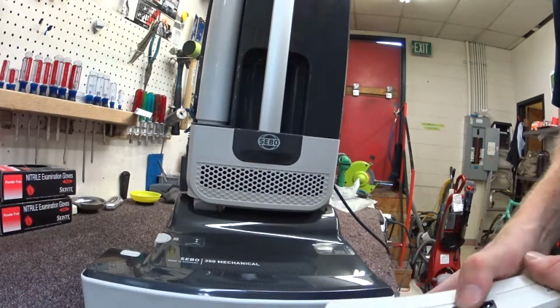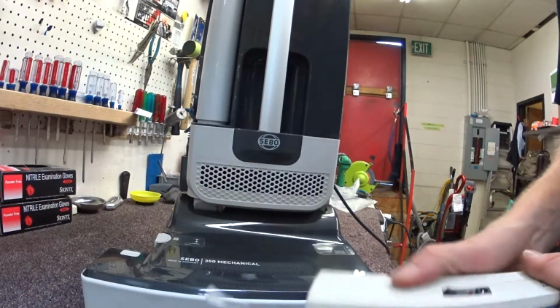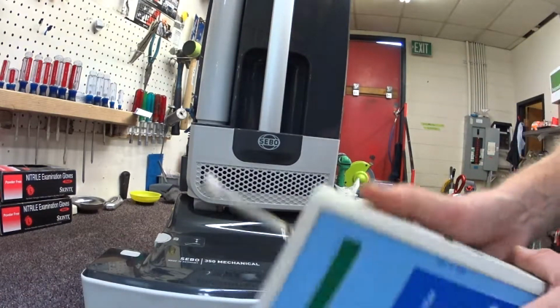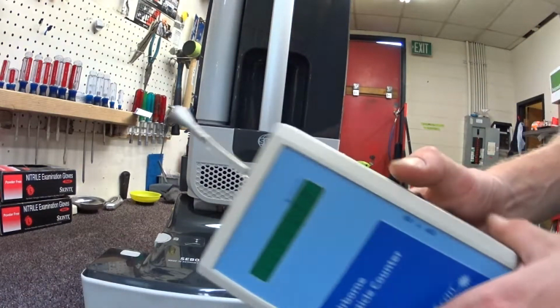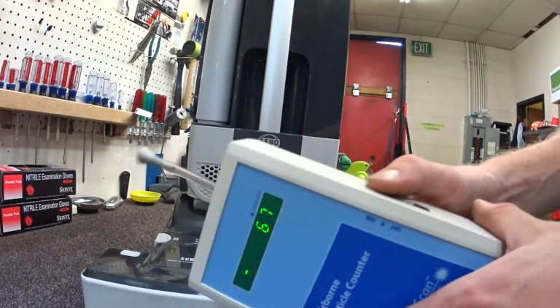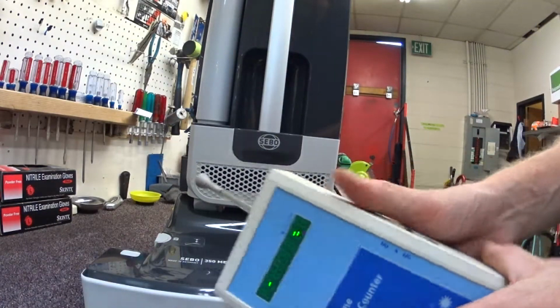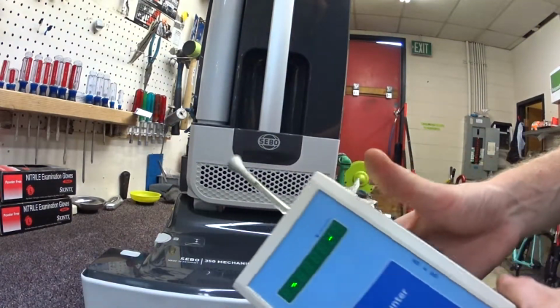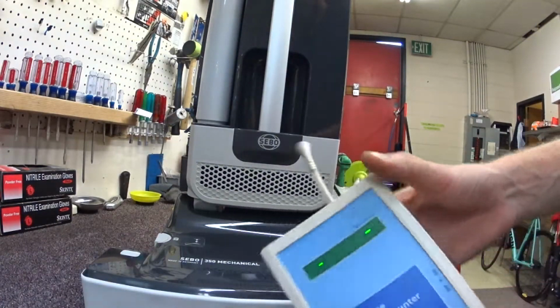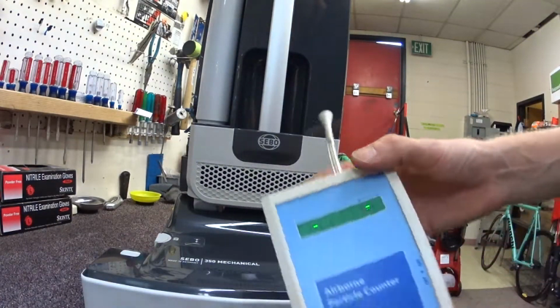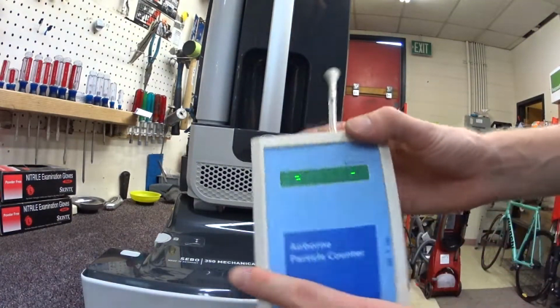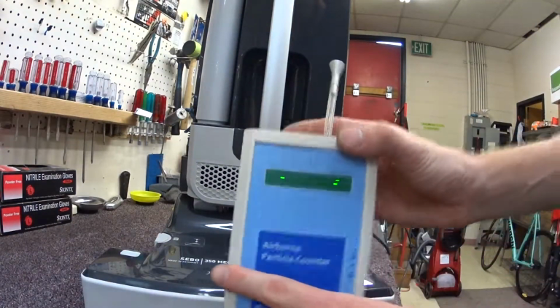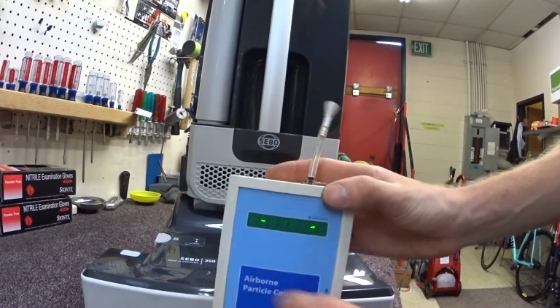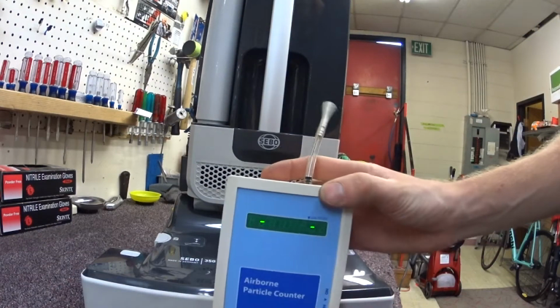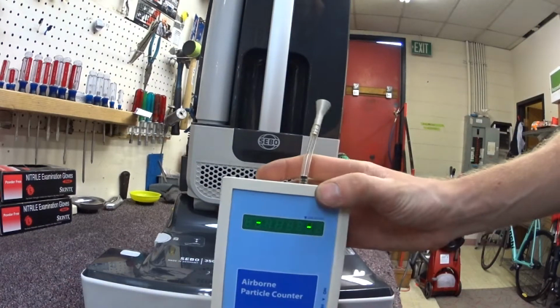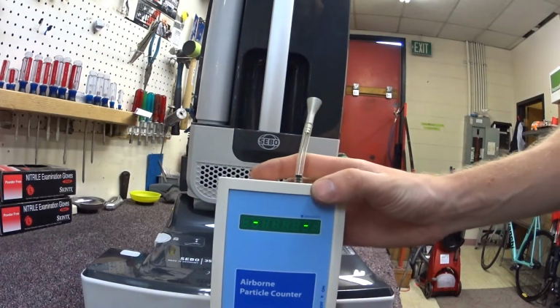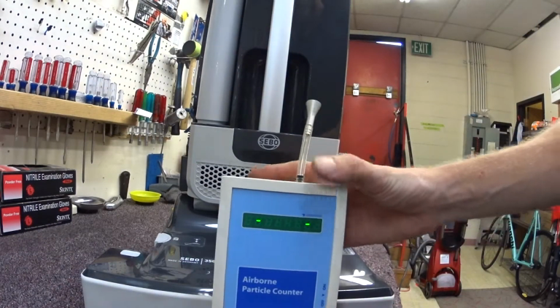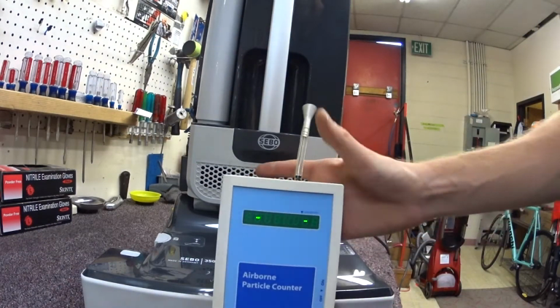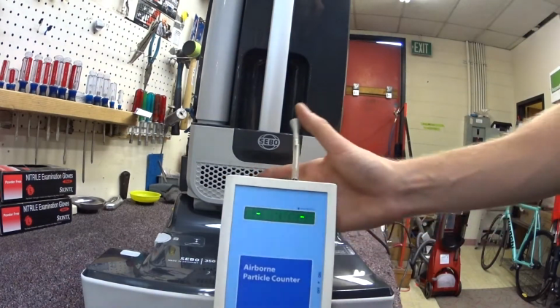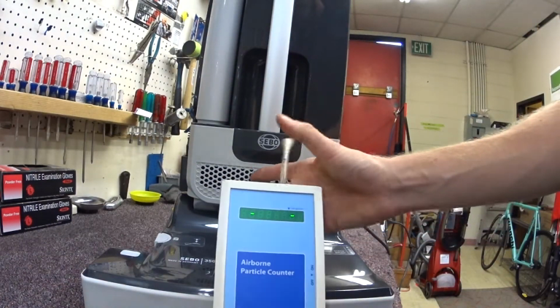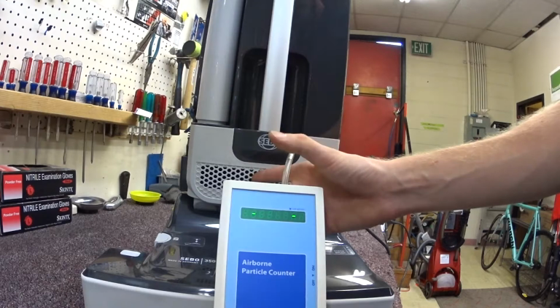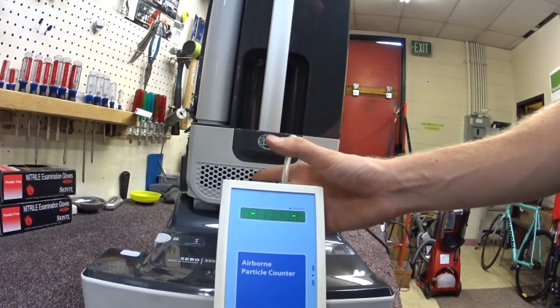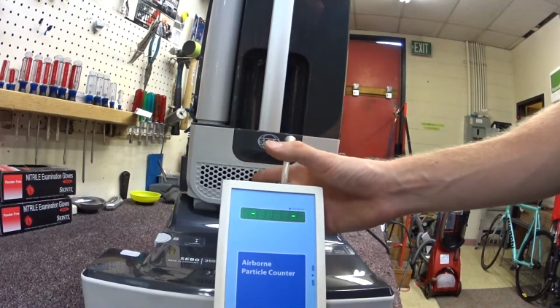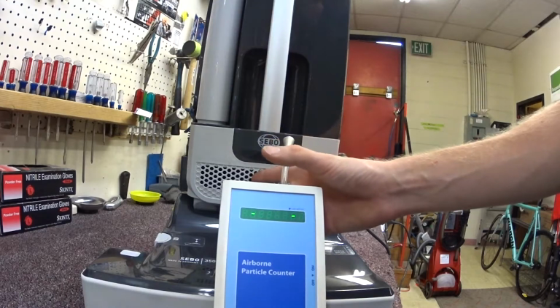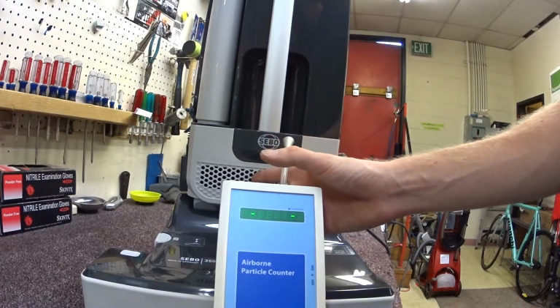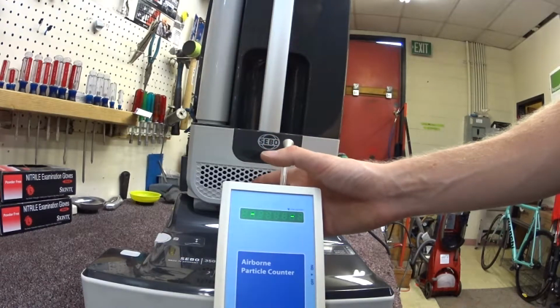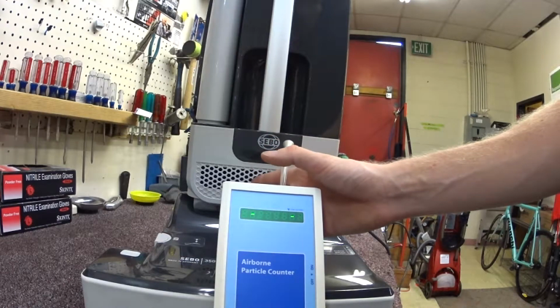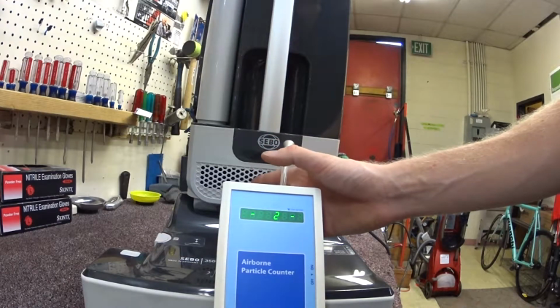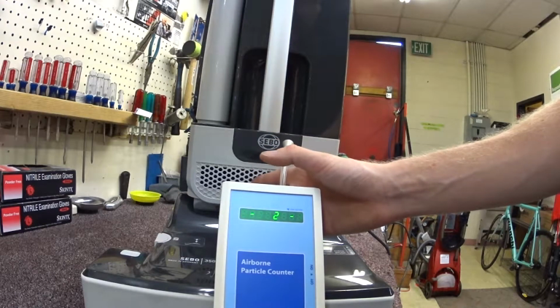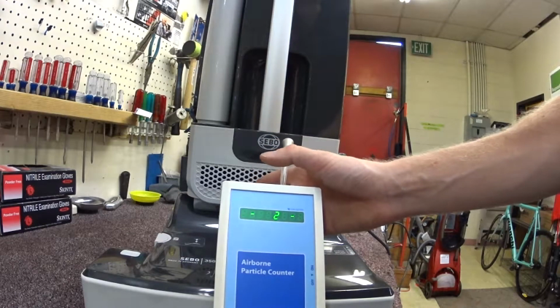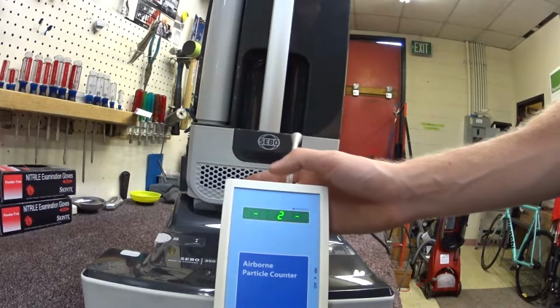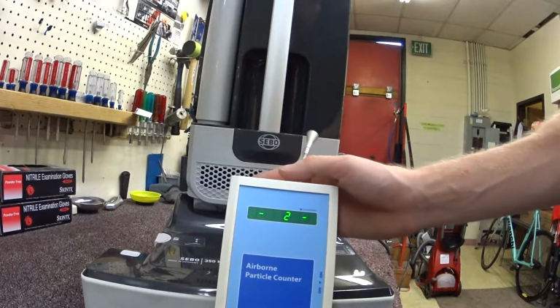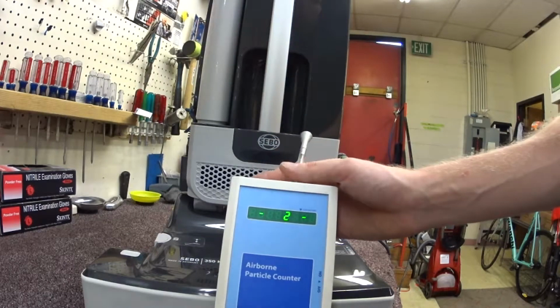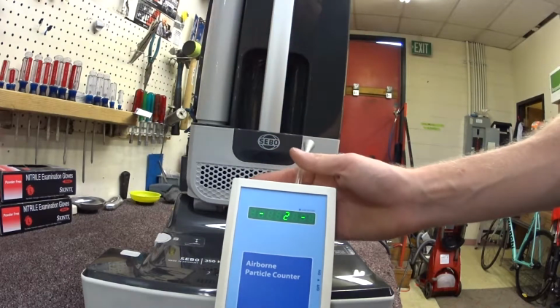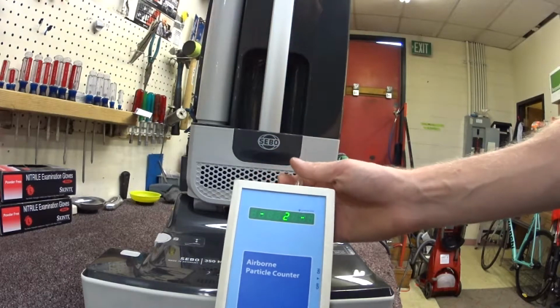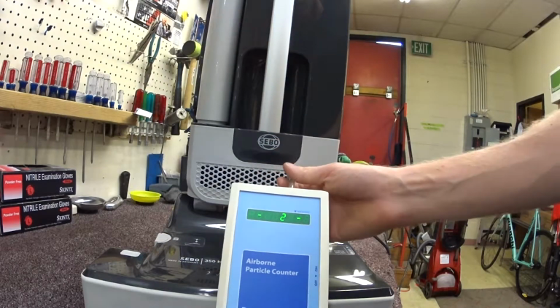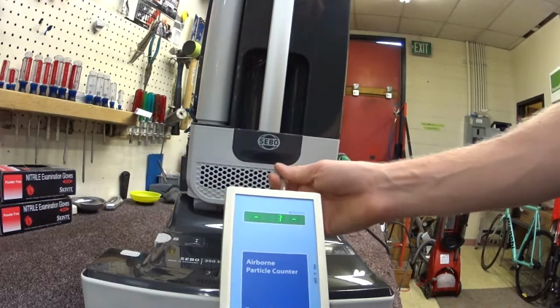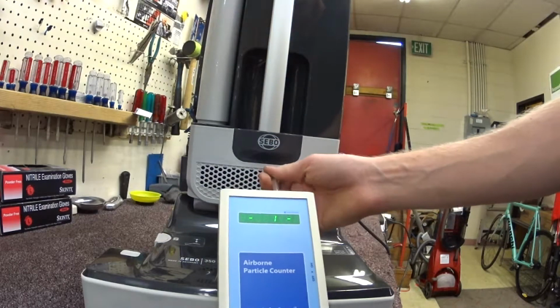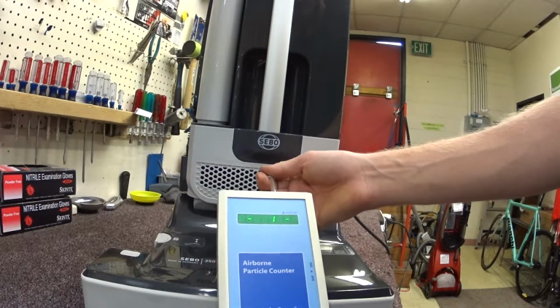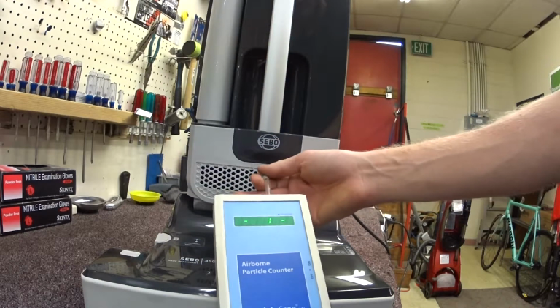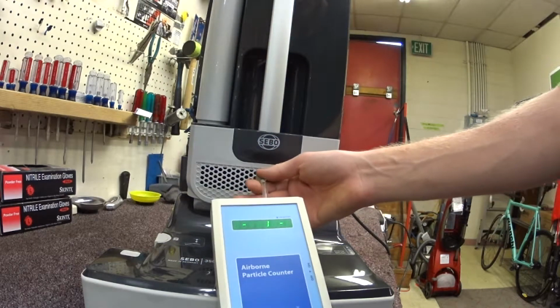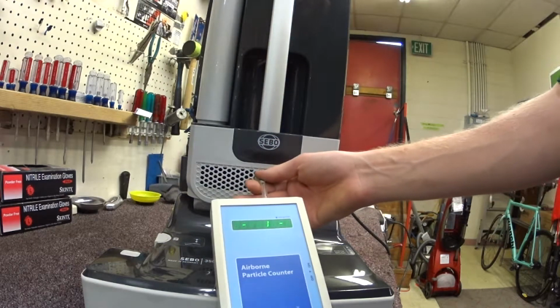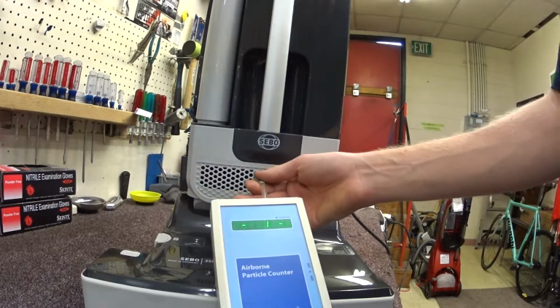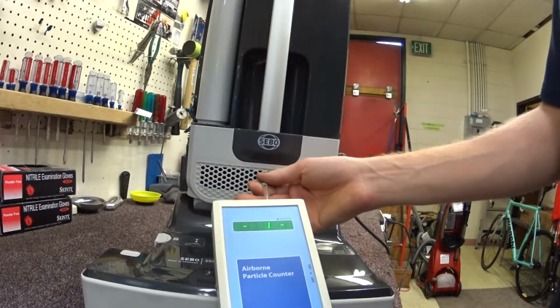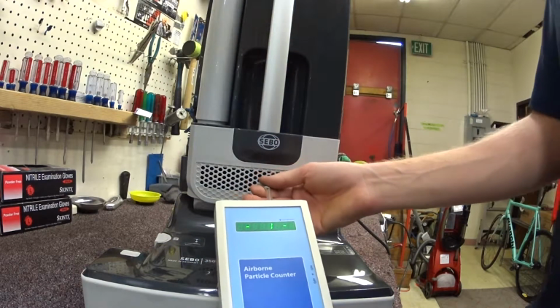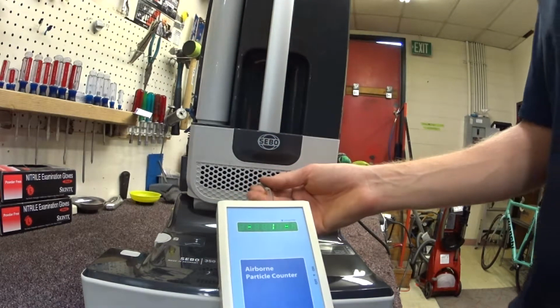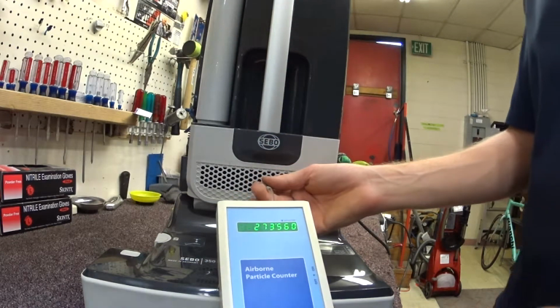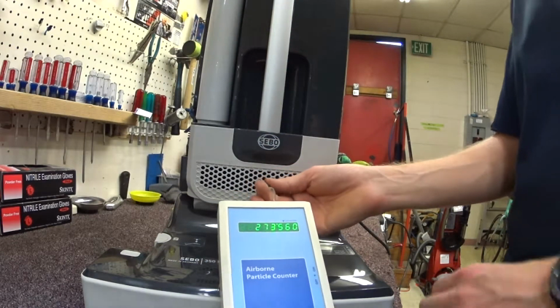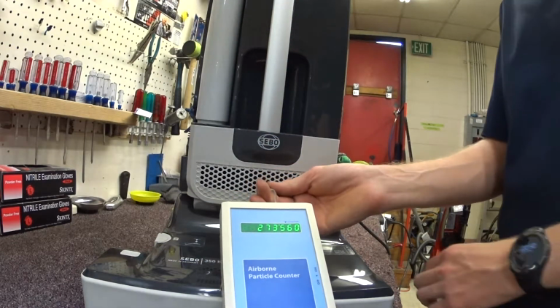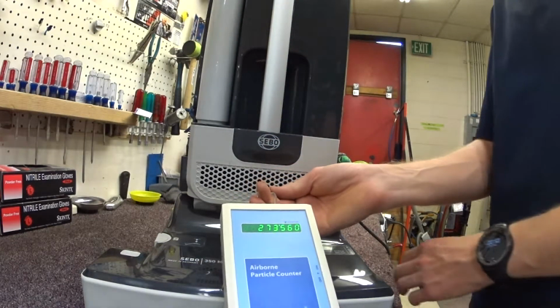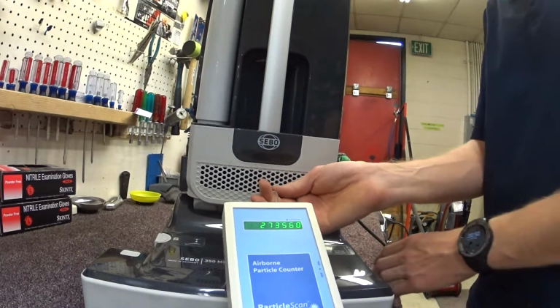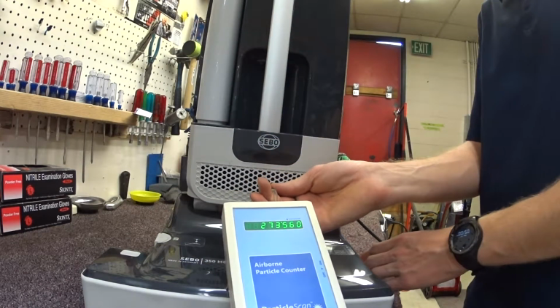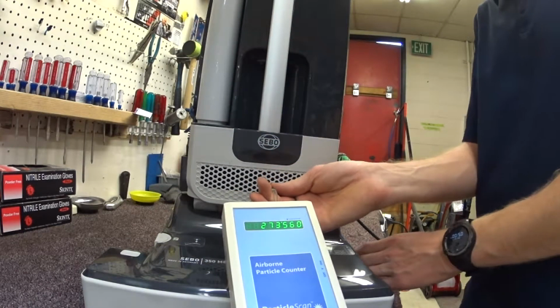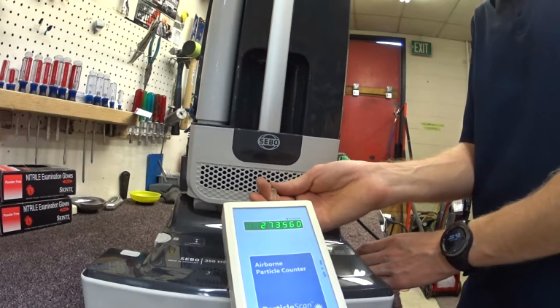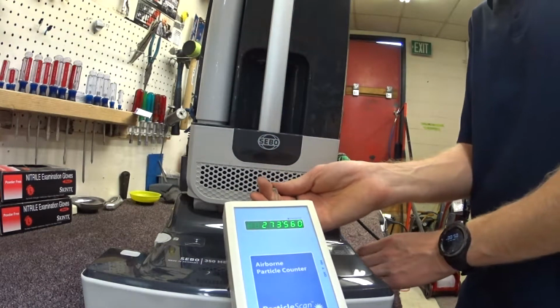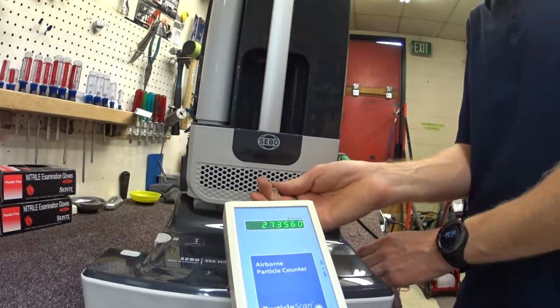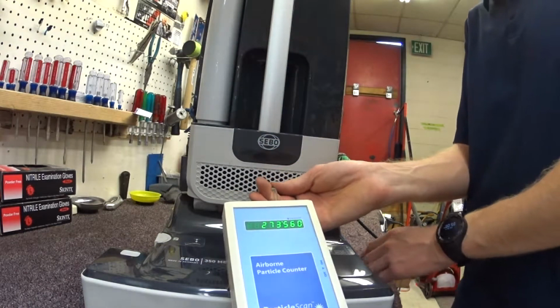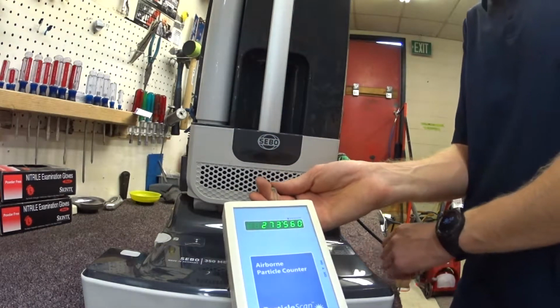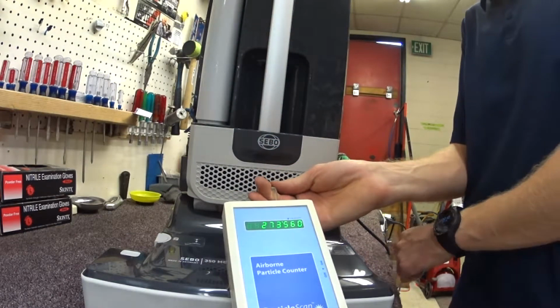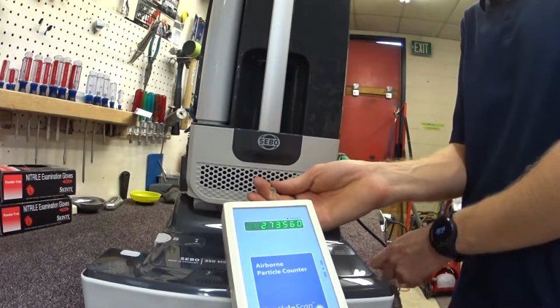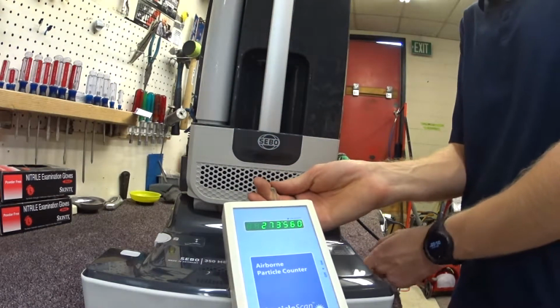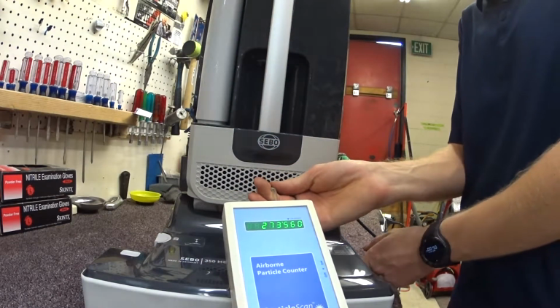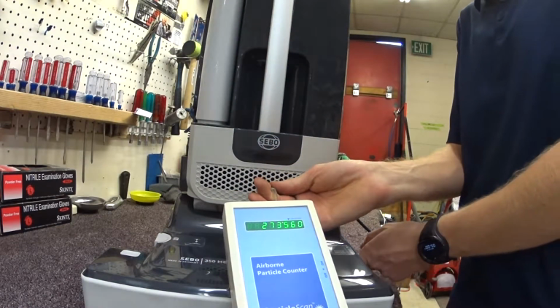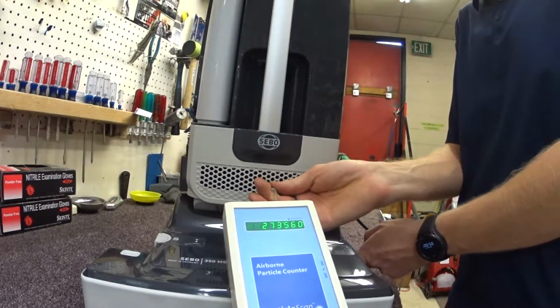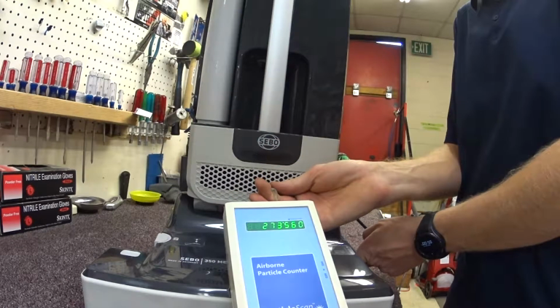I've got the particle counter and the exhaust right here. So we're just going to test it and see what it does — I have no idea what it's going to do.